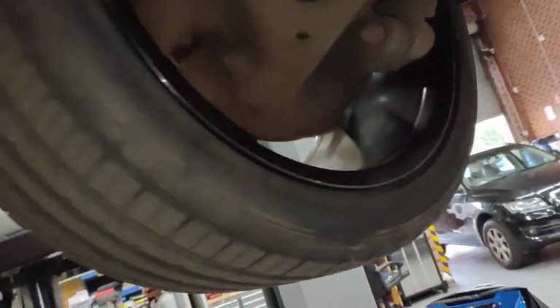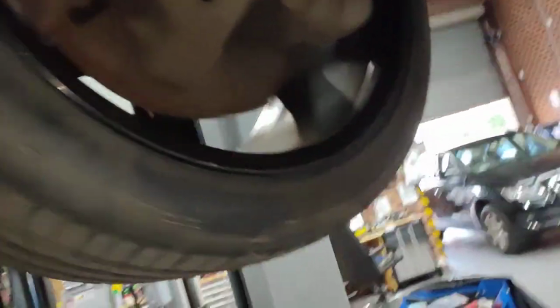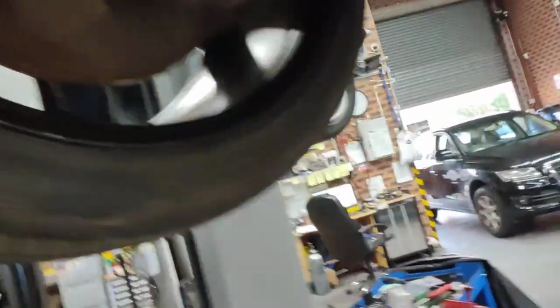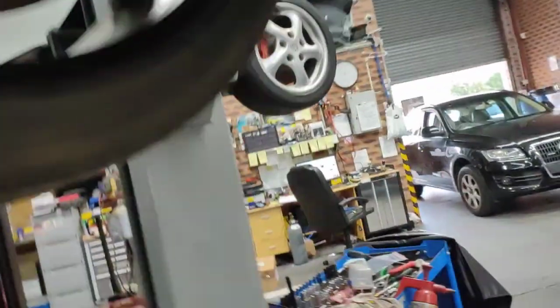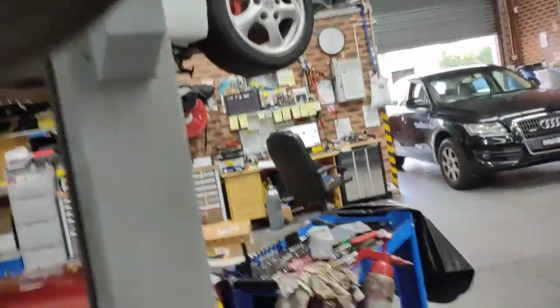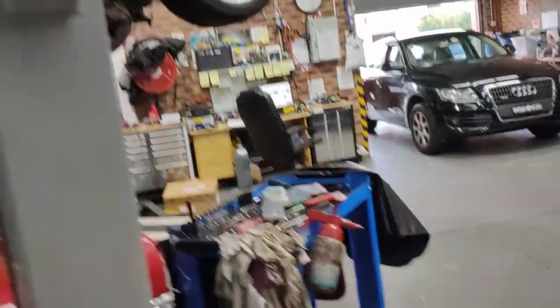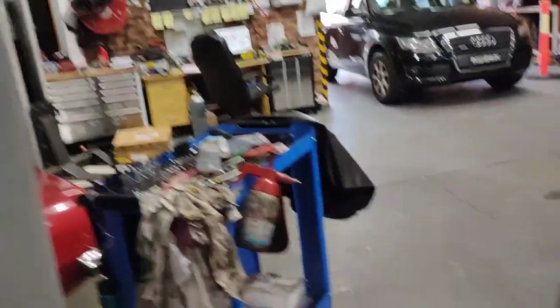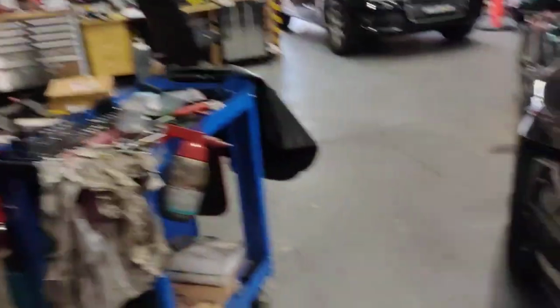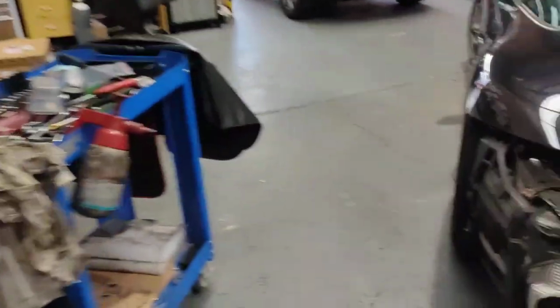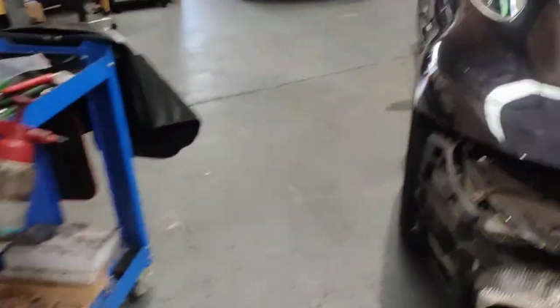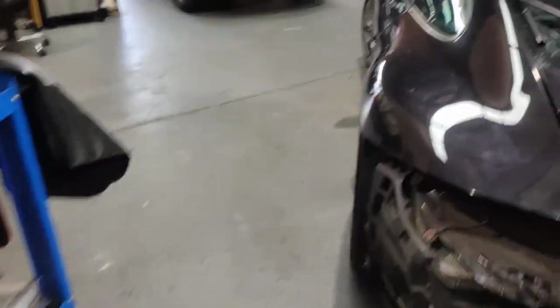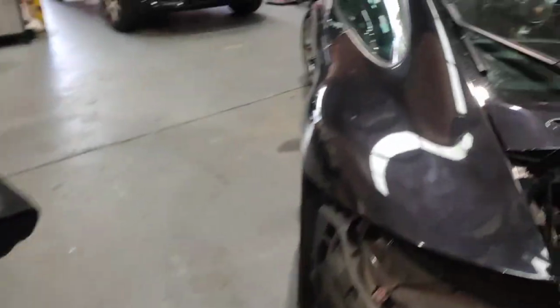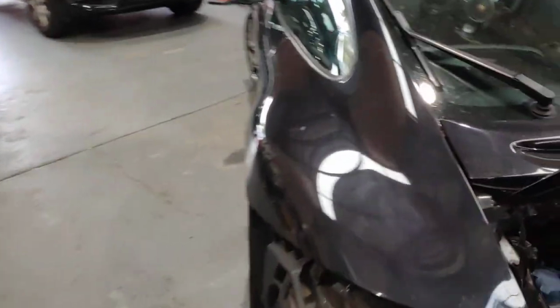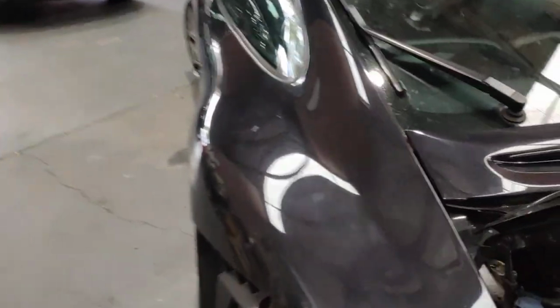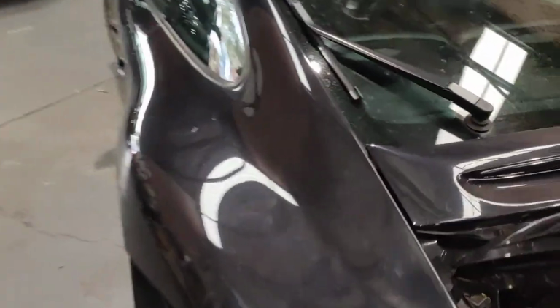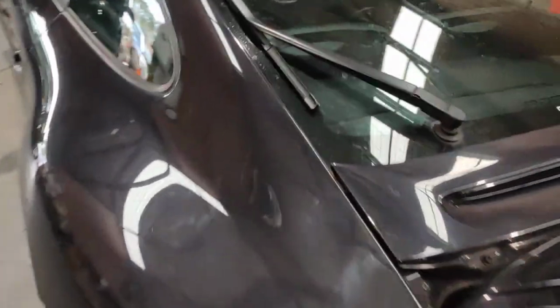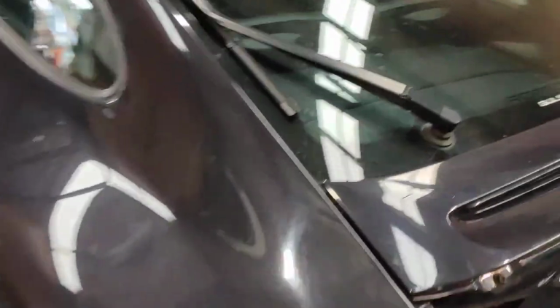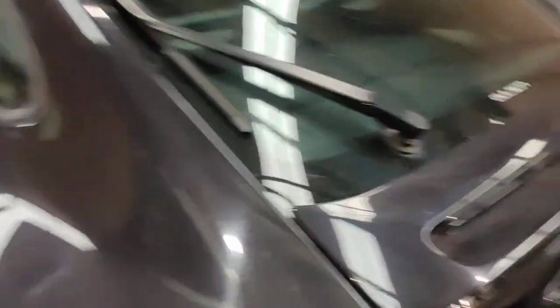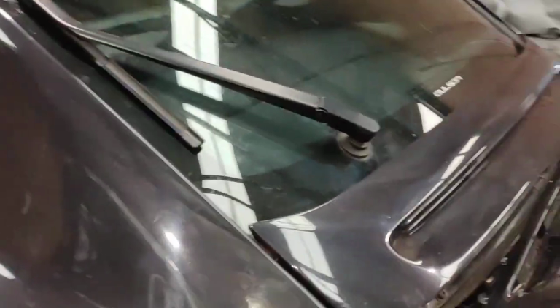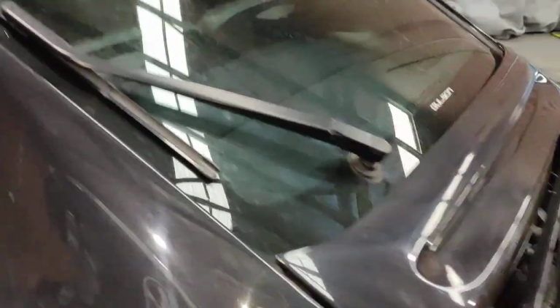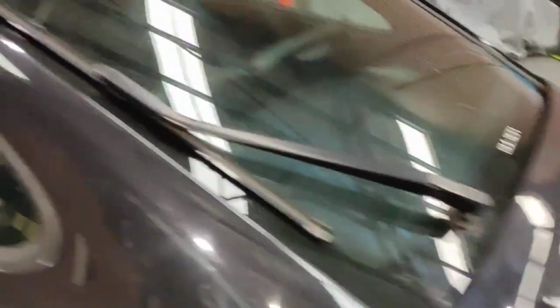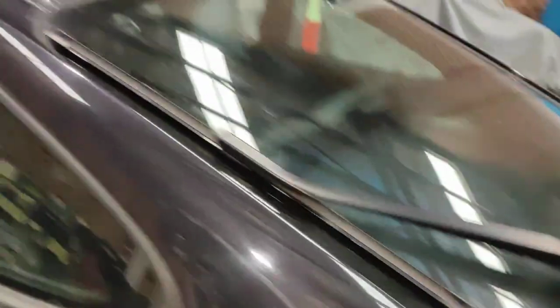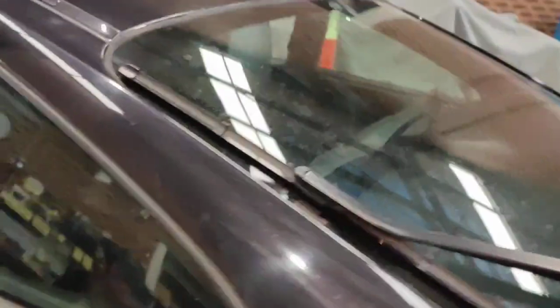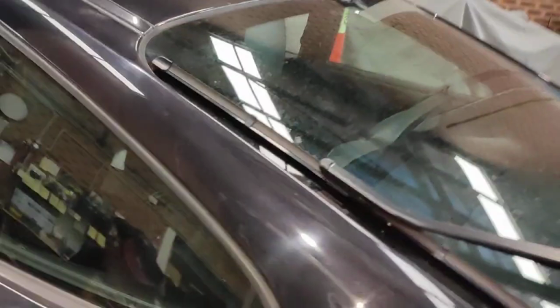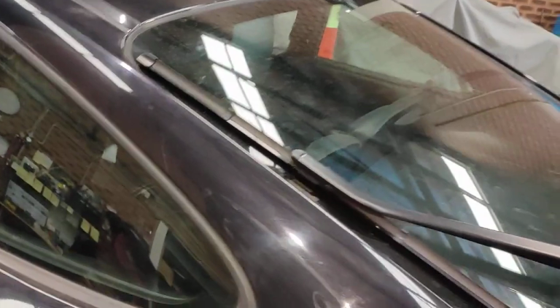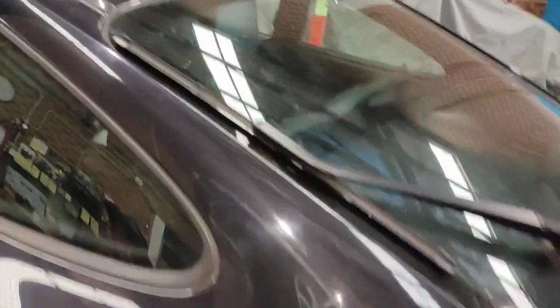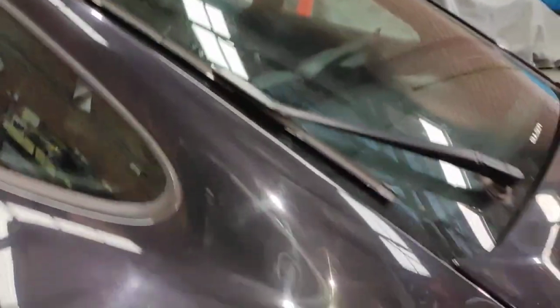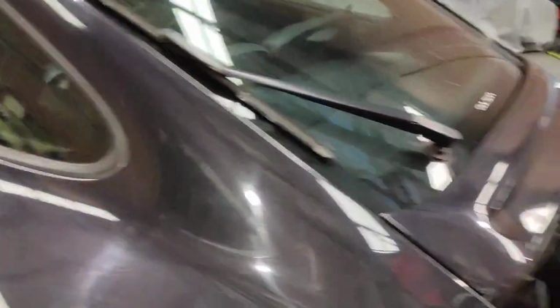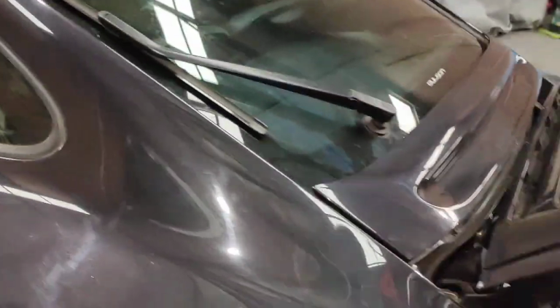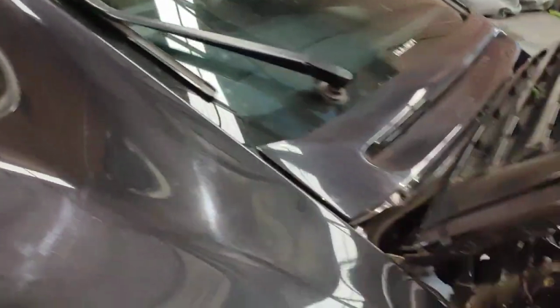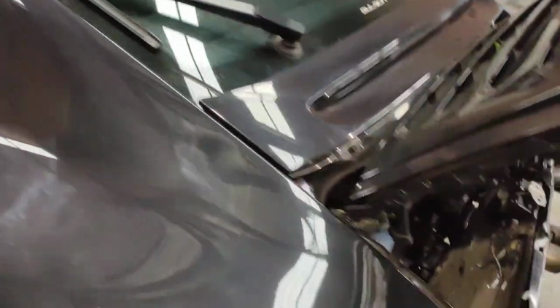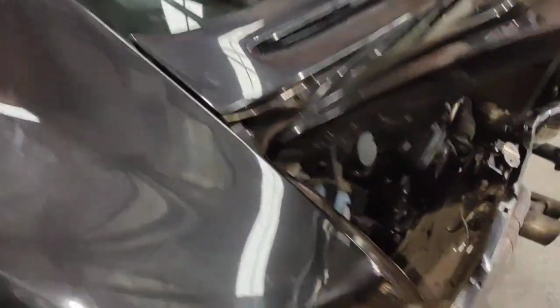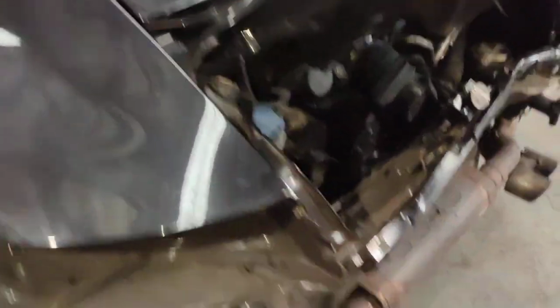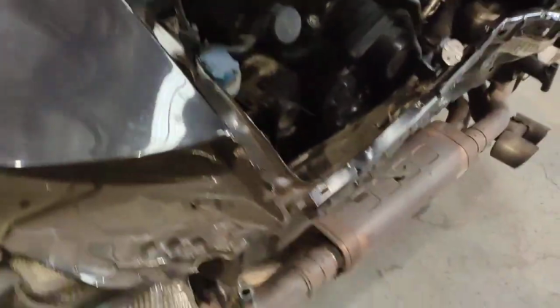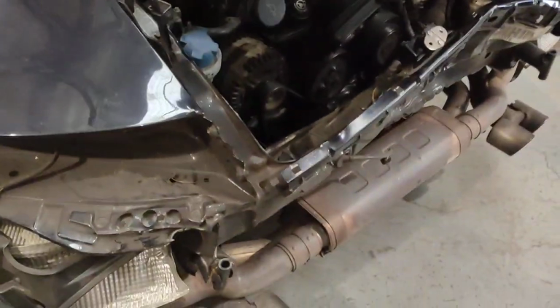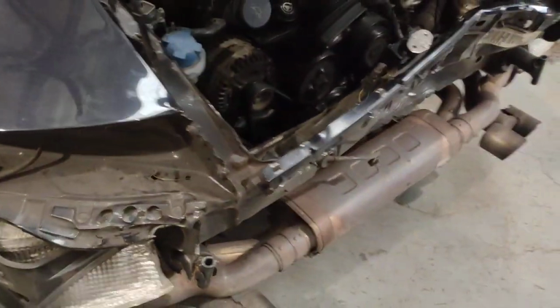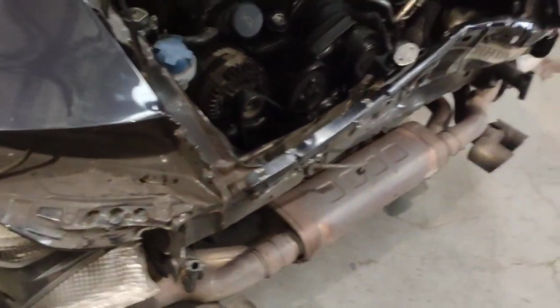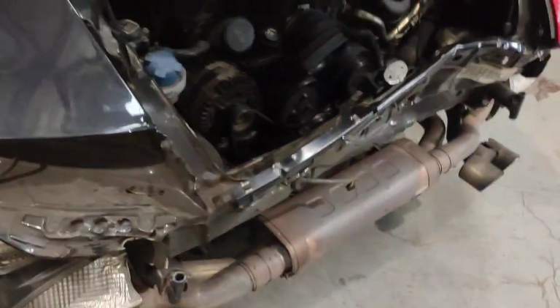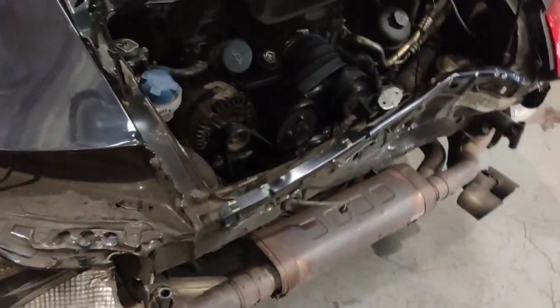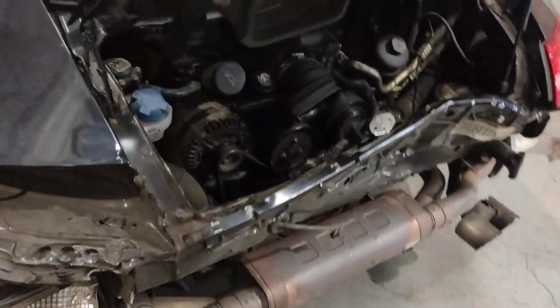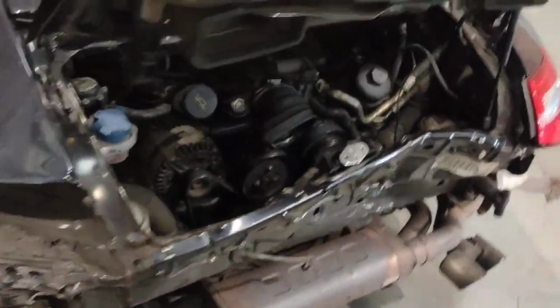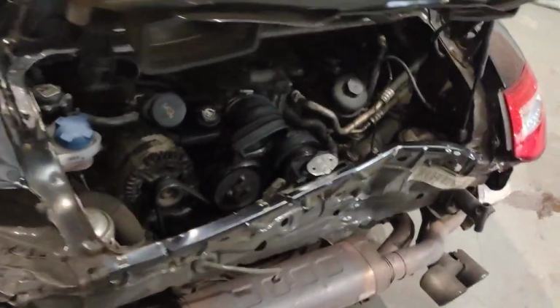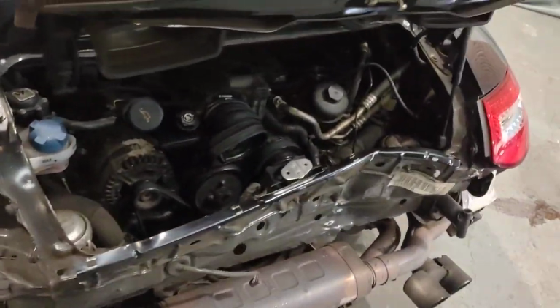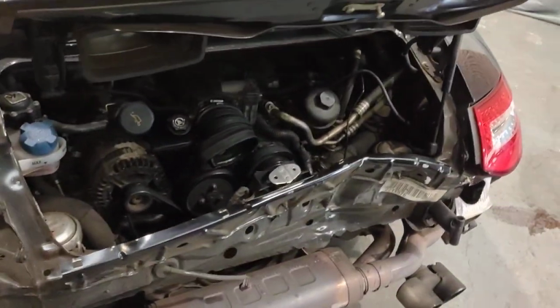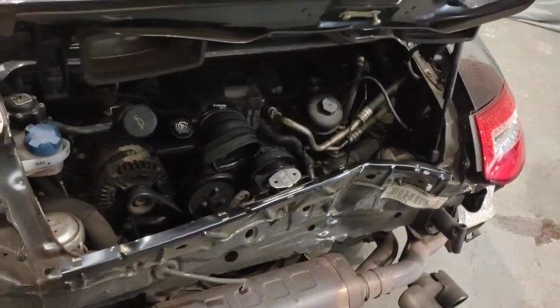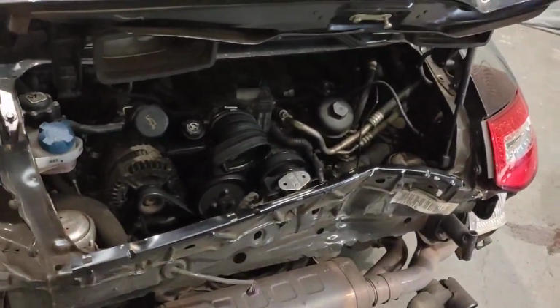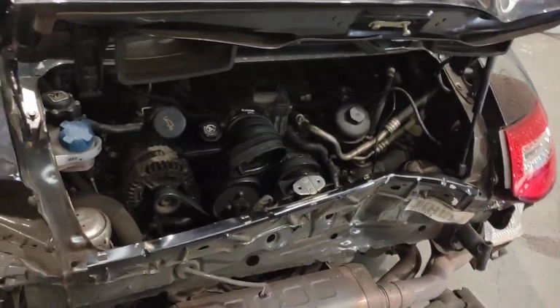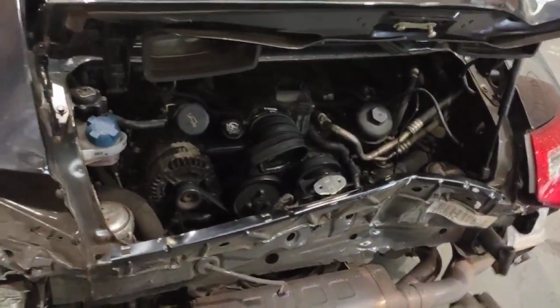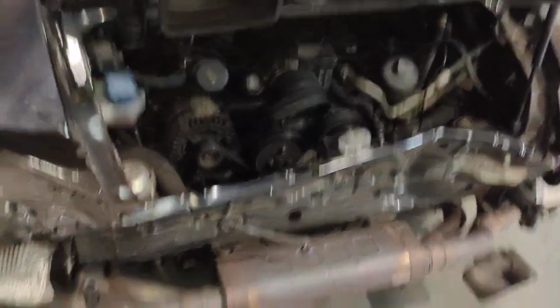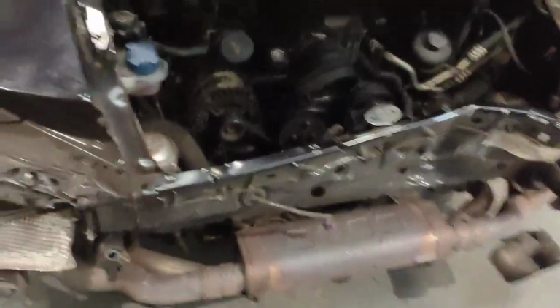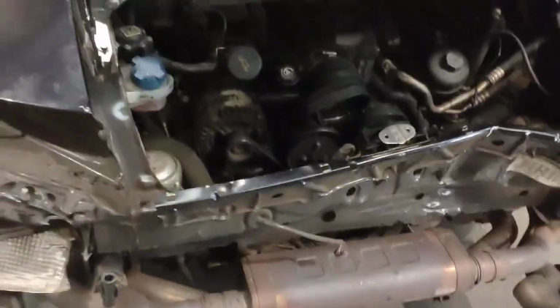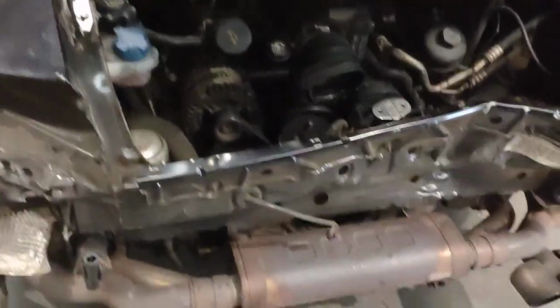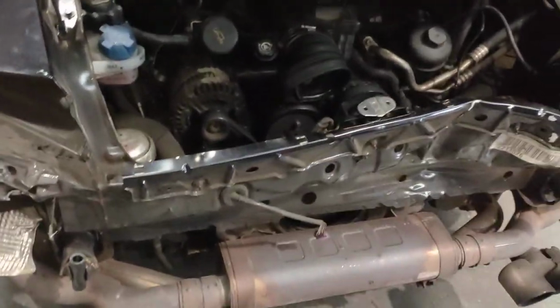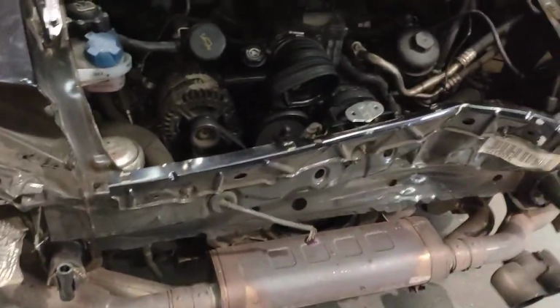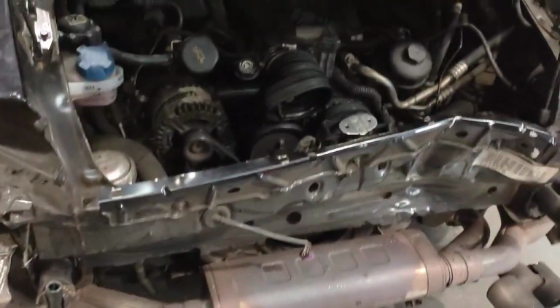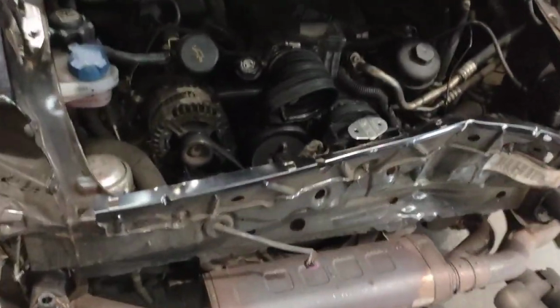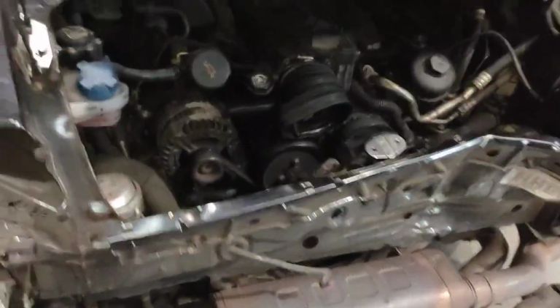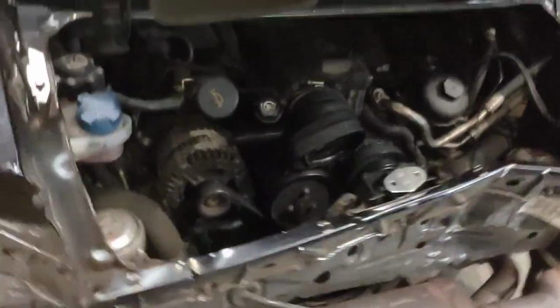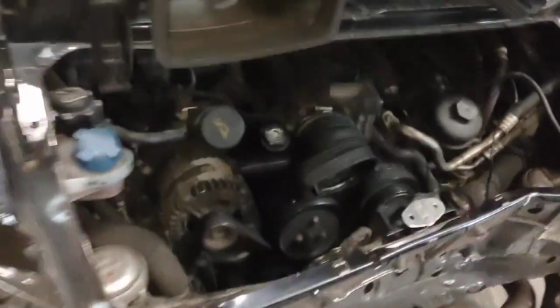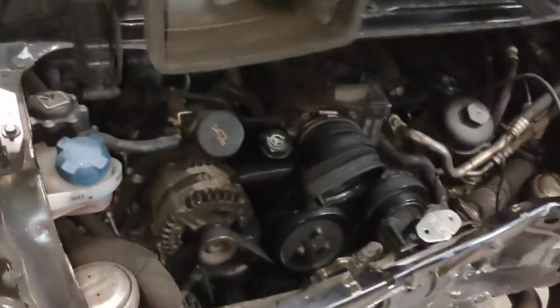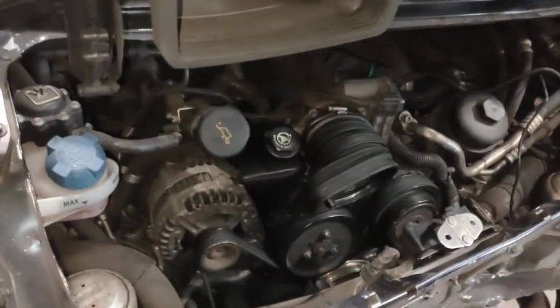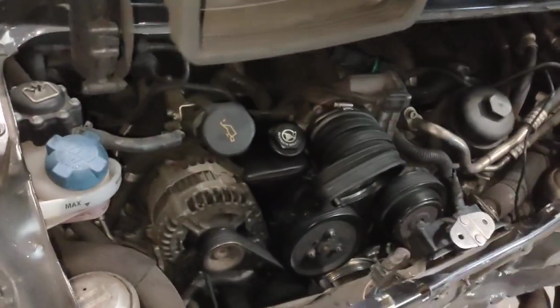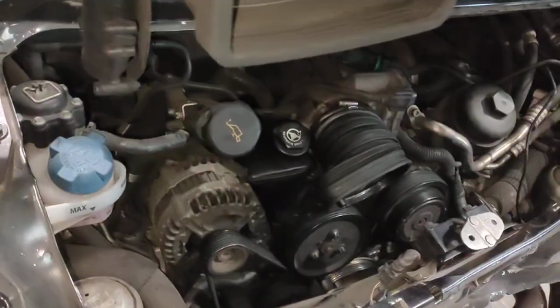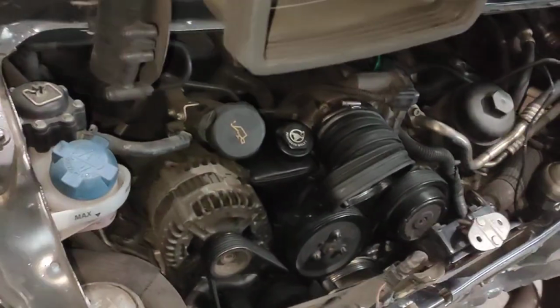I bought some tools for the car. This one here has been smashed up in the back, so I want to take the engine down.